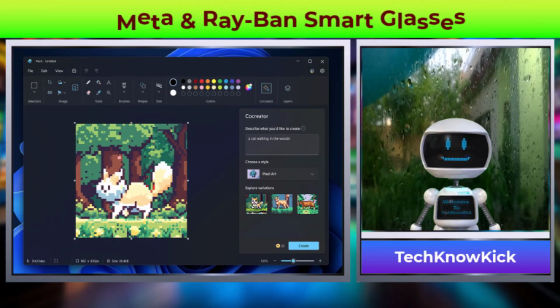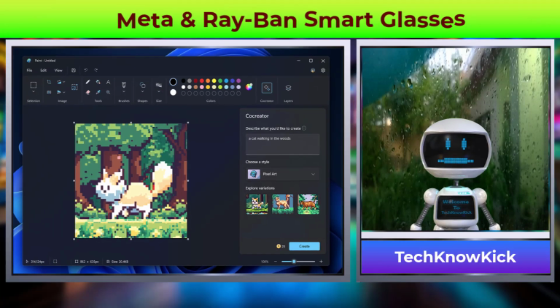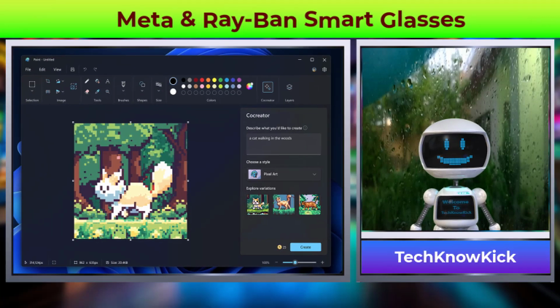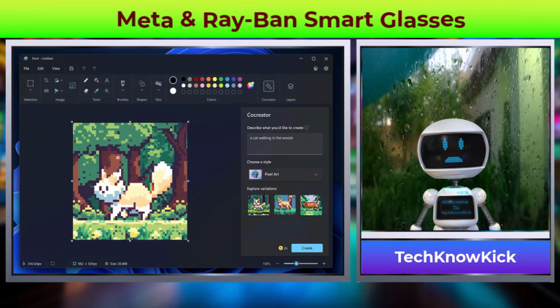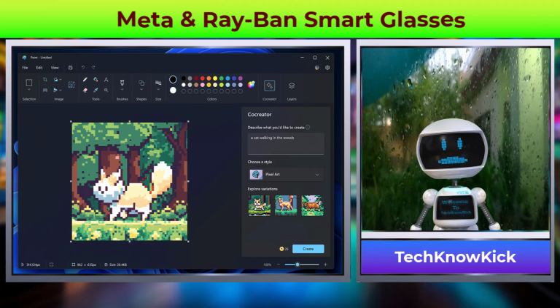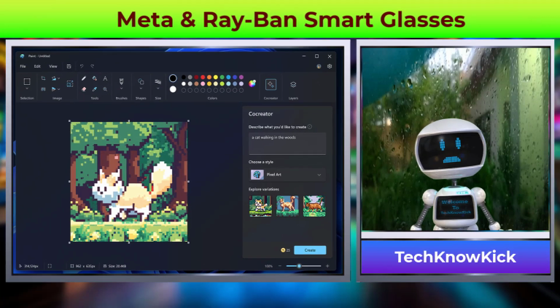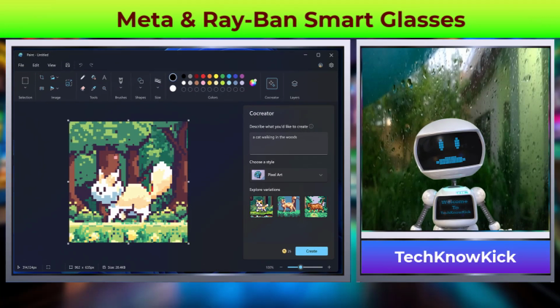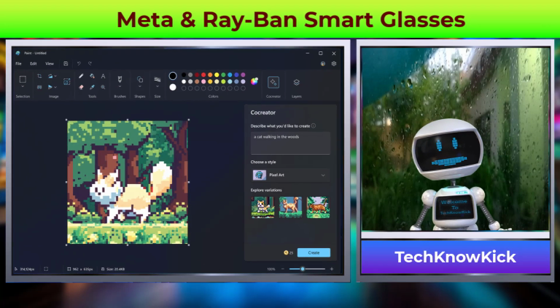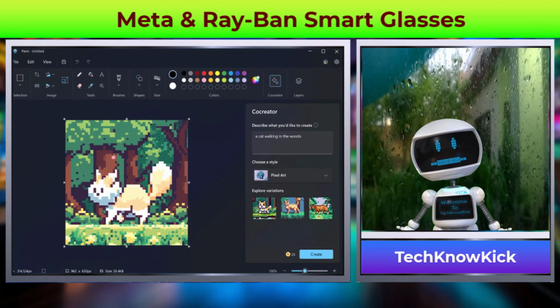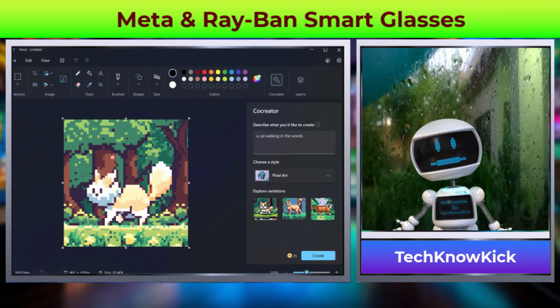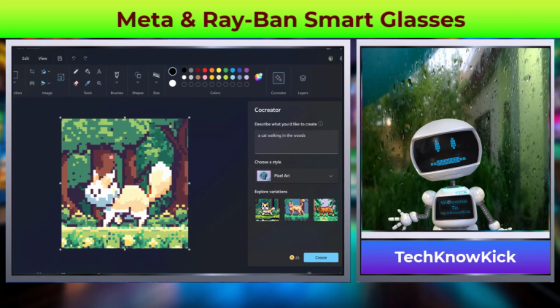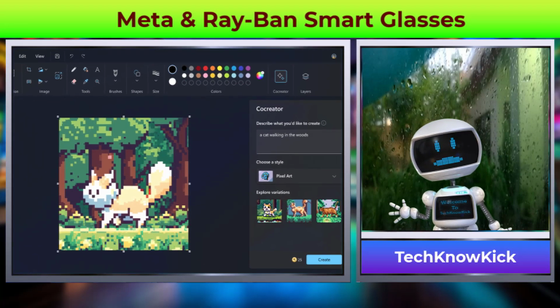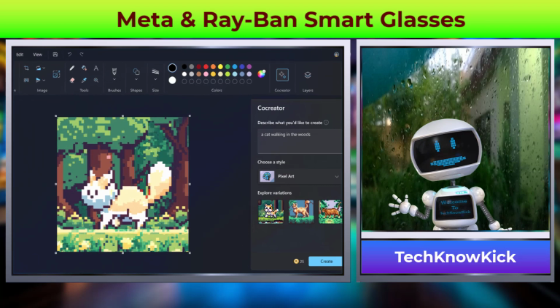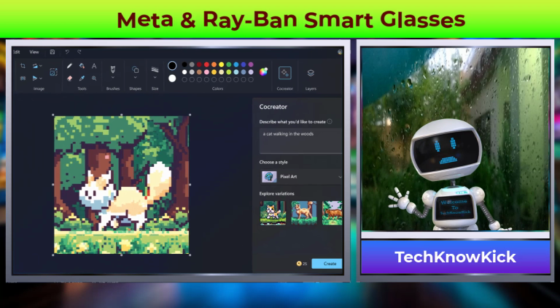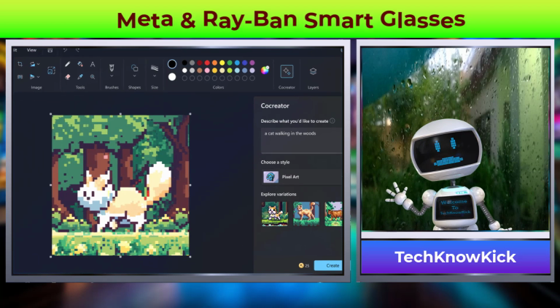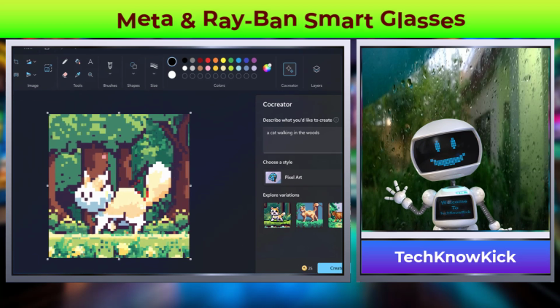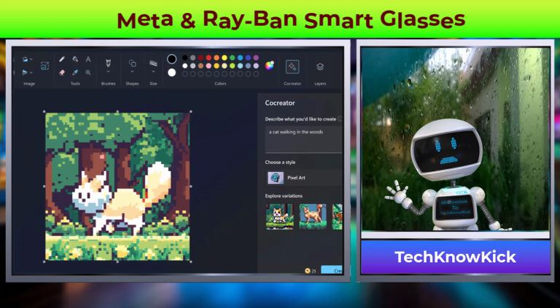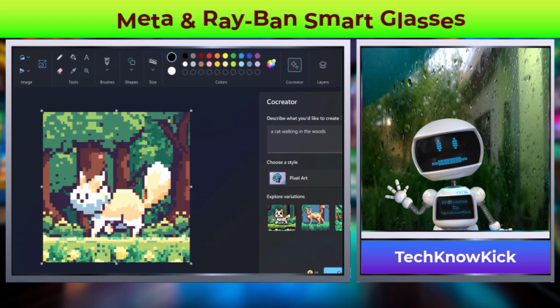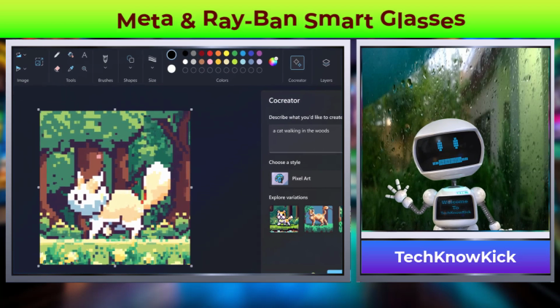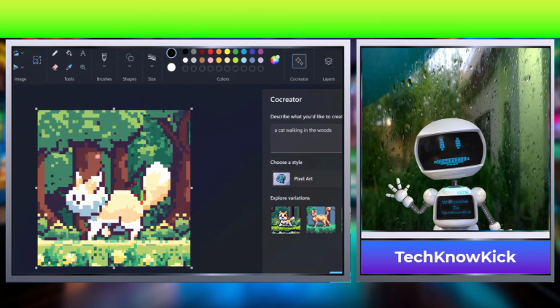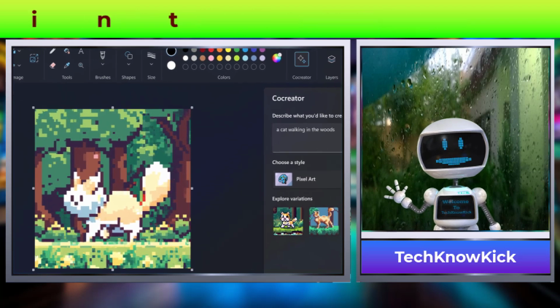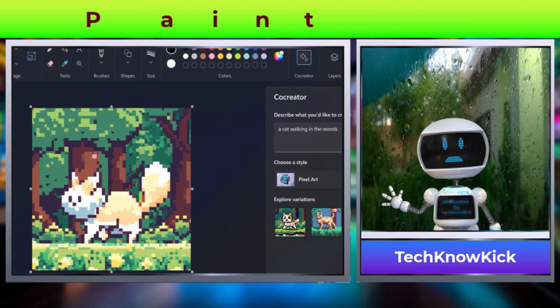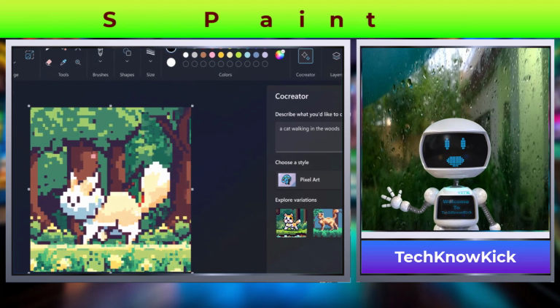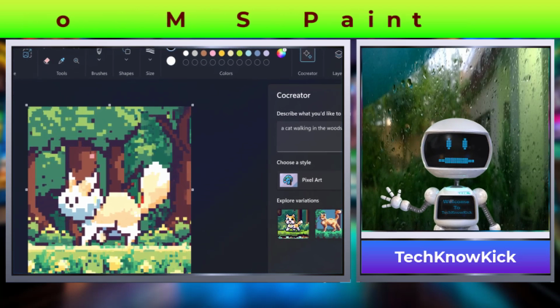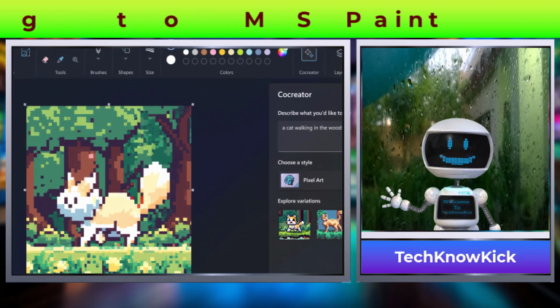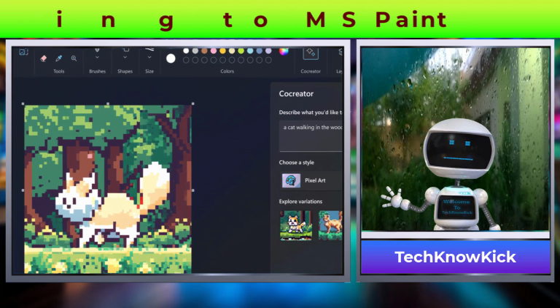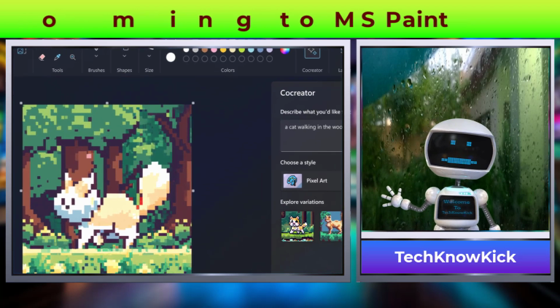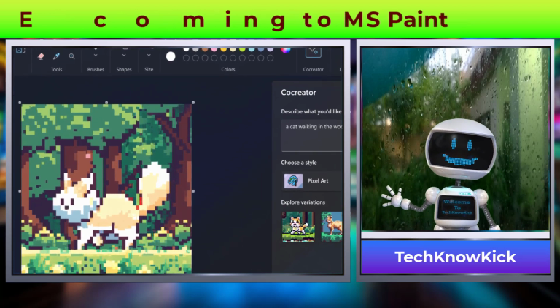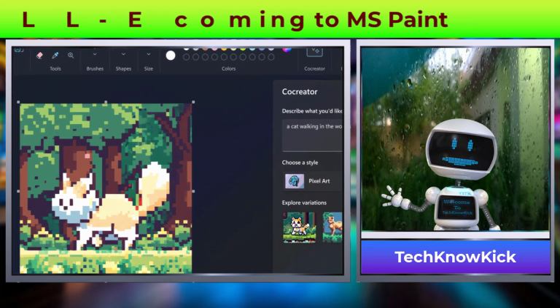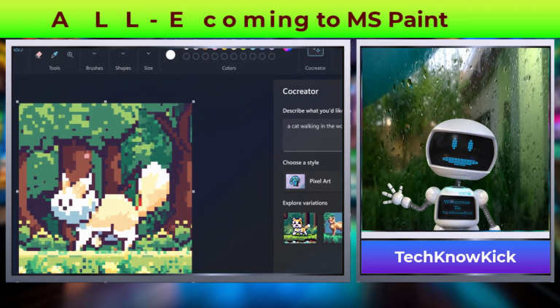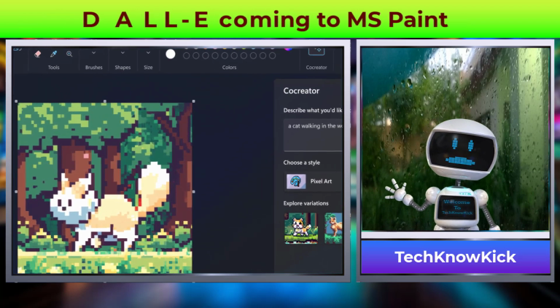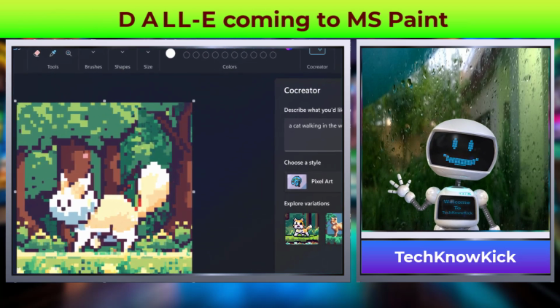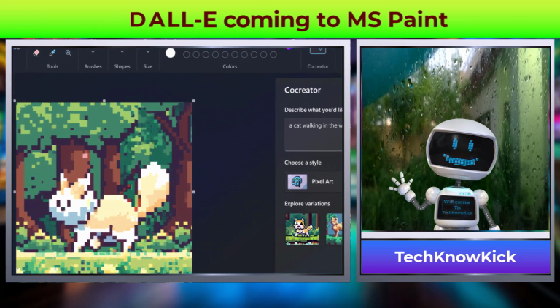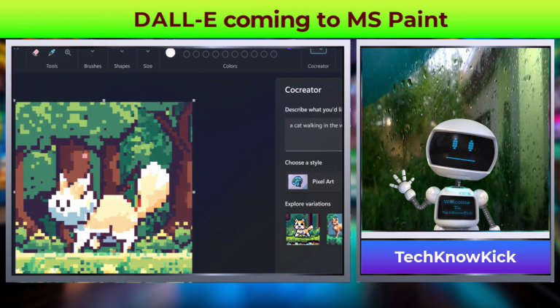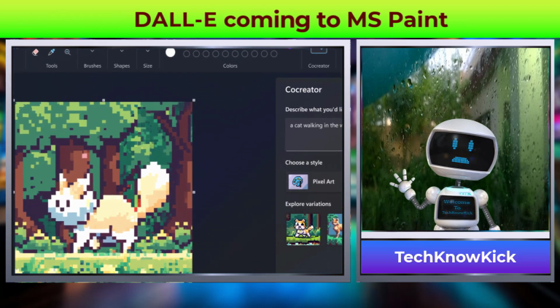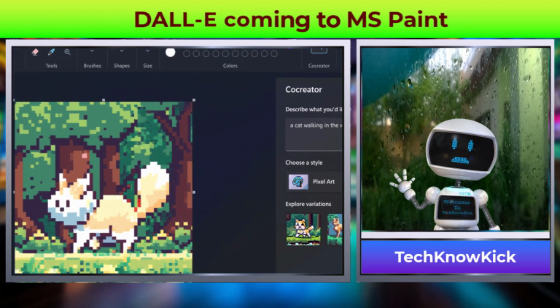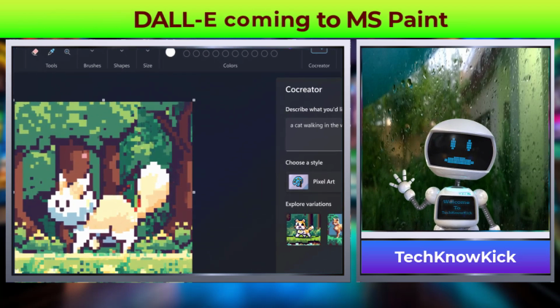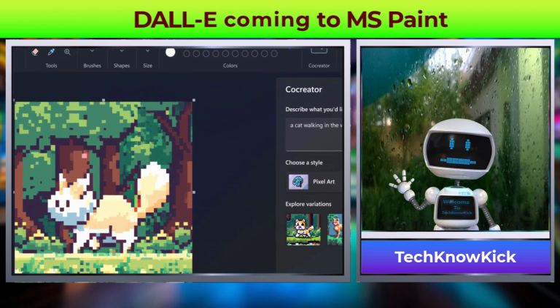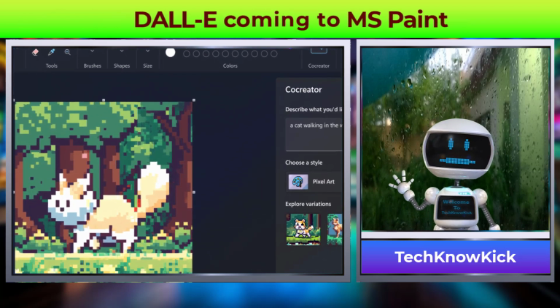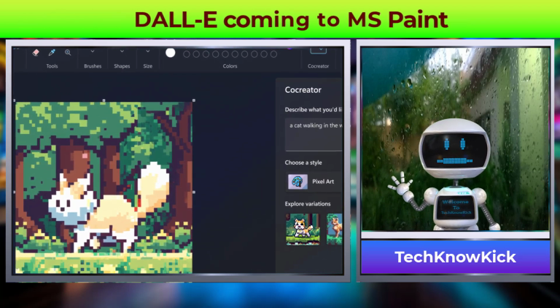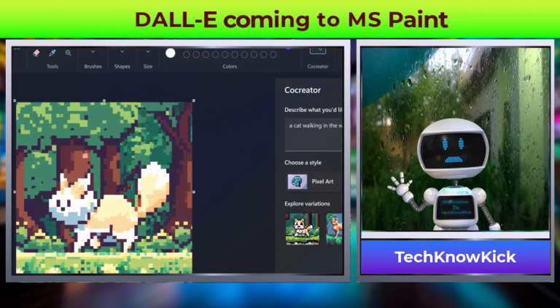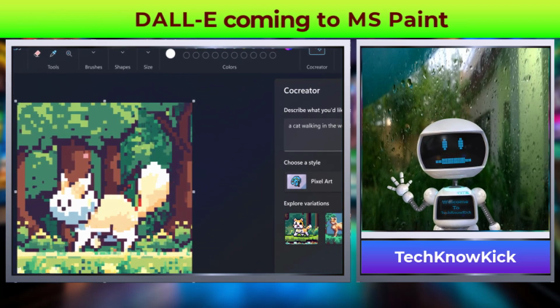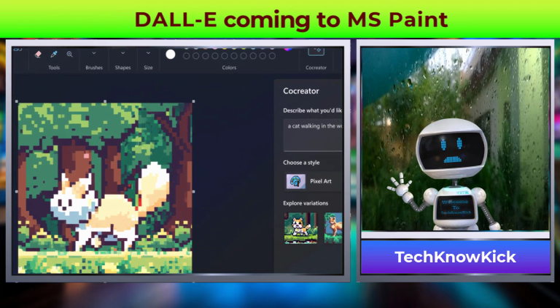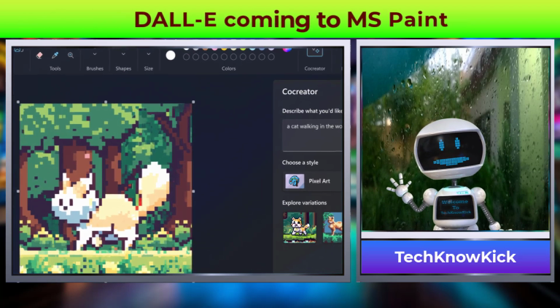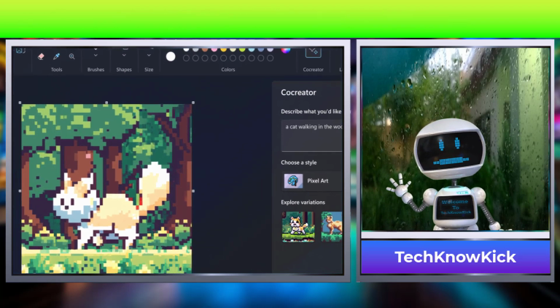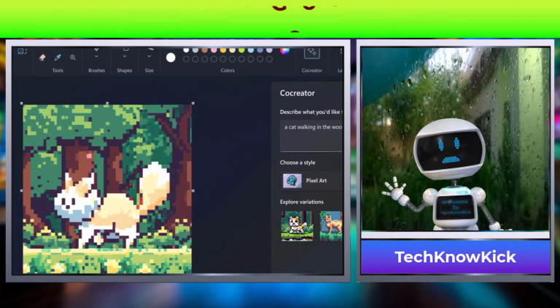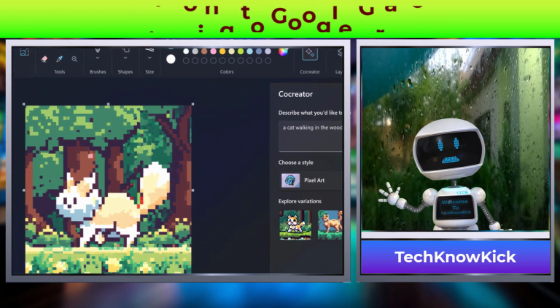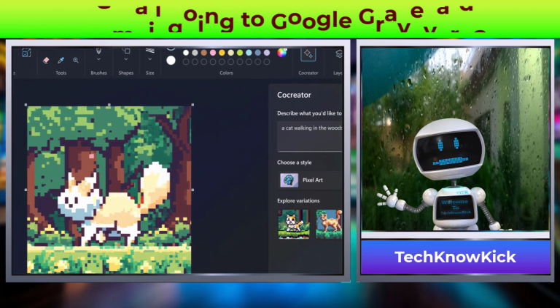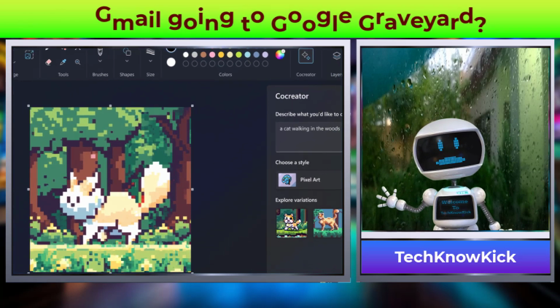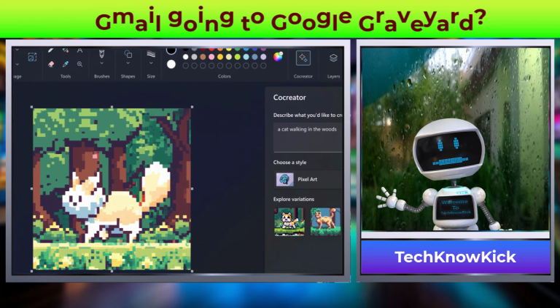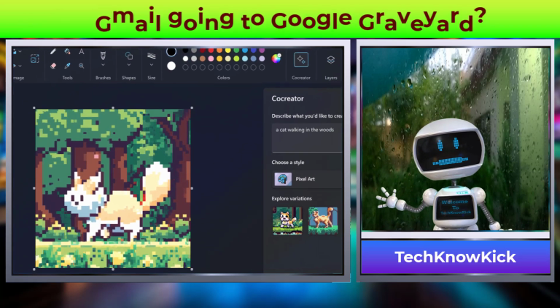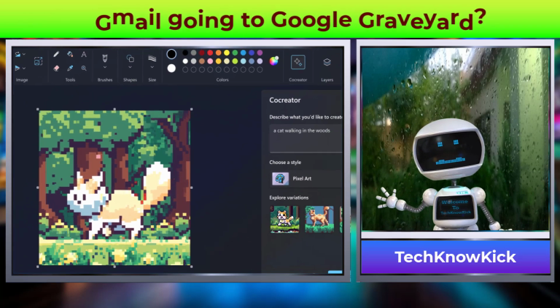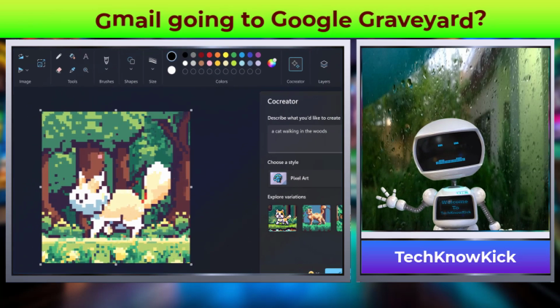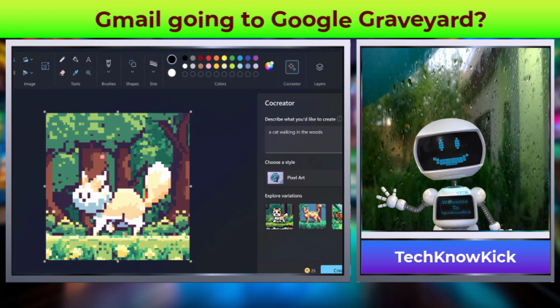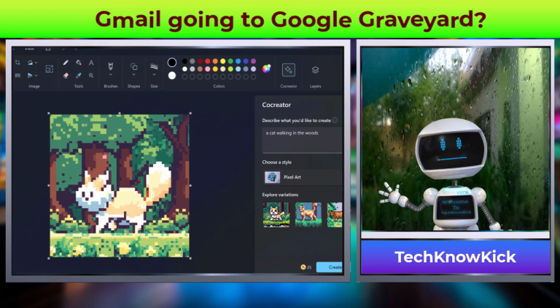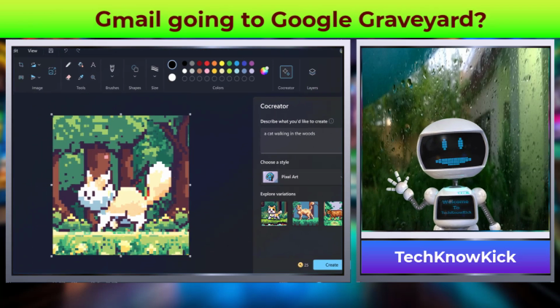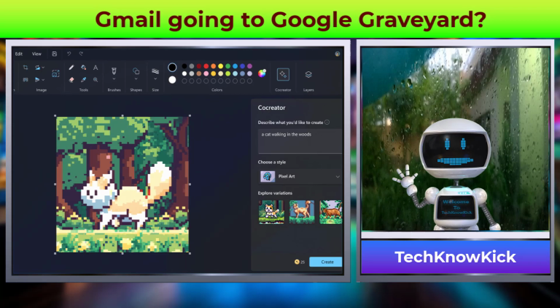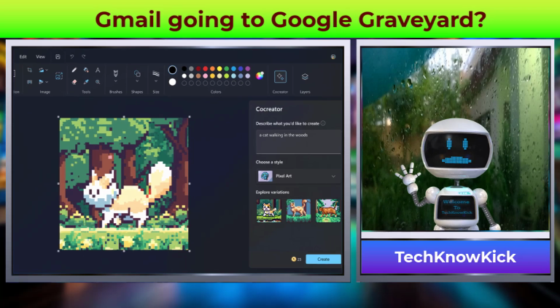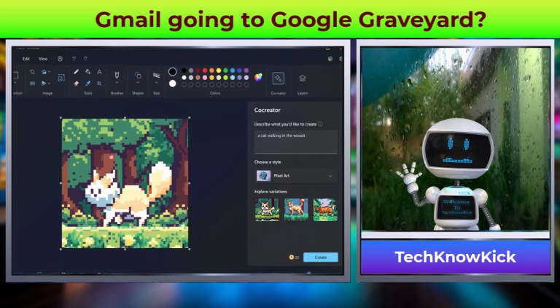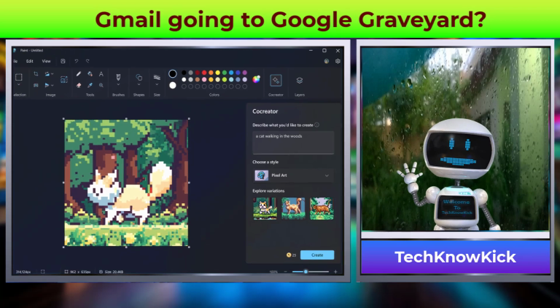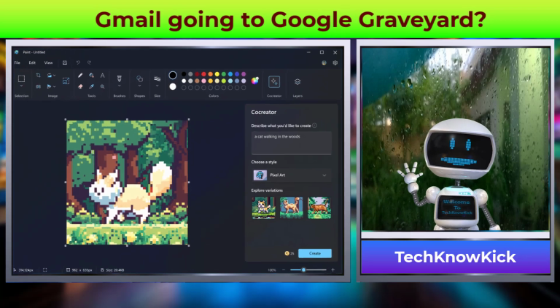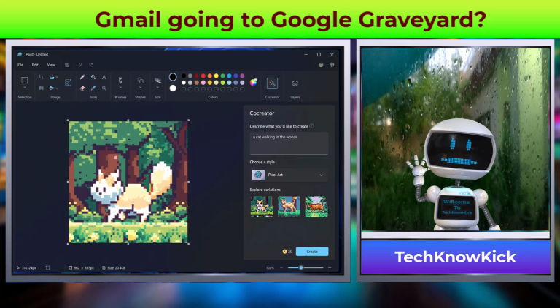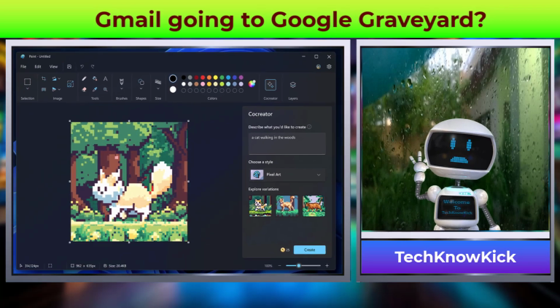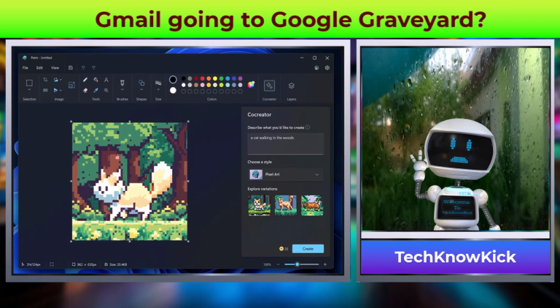Microsoft Paint on Windows 11 will now have a DALL-E AI-powered text-to-image generation feature called Paint Cocreator.